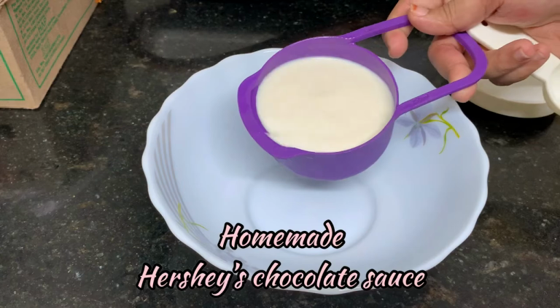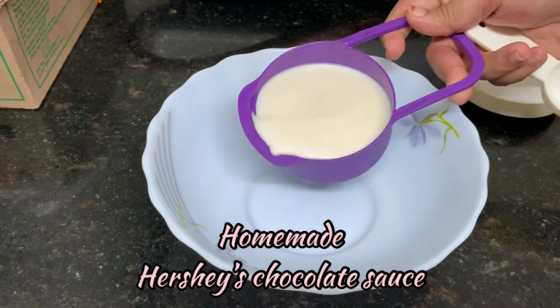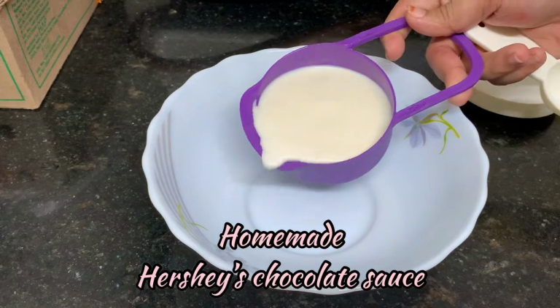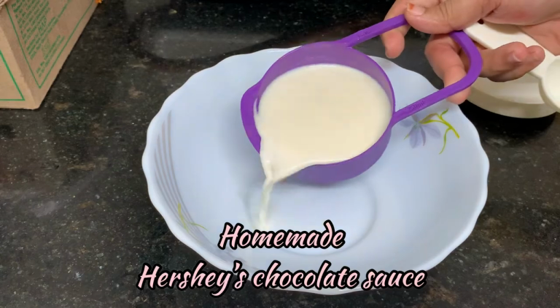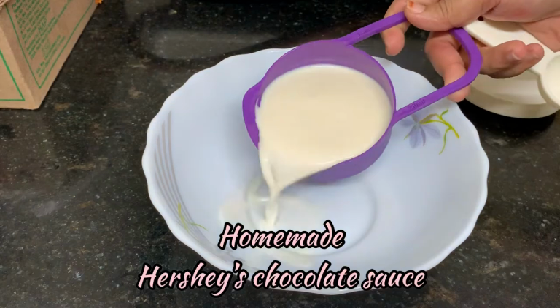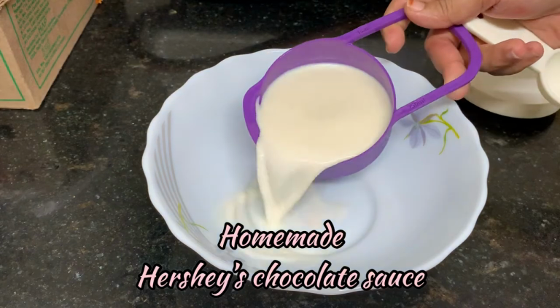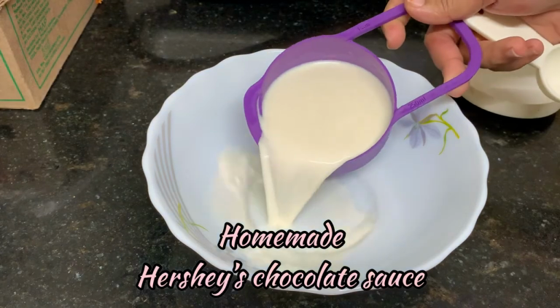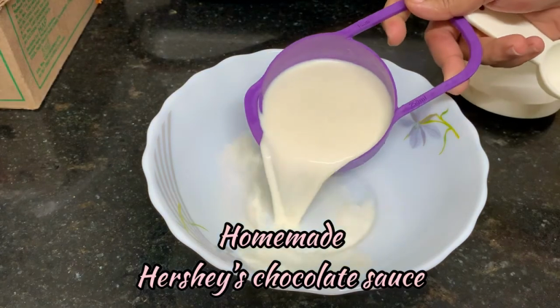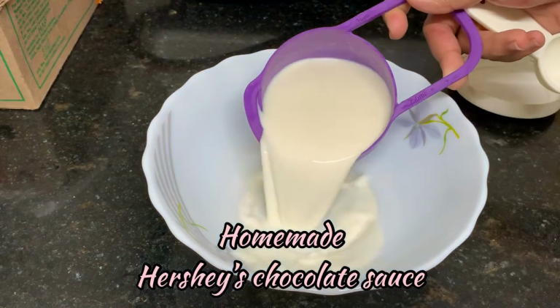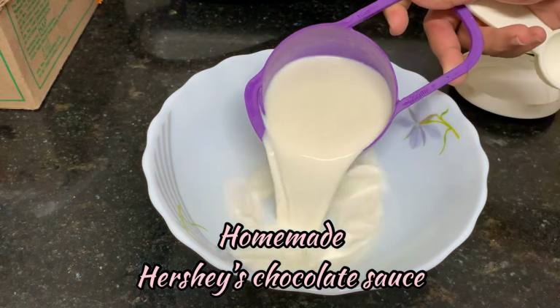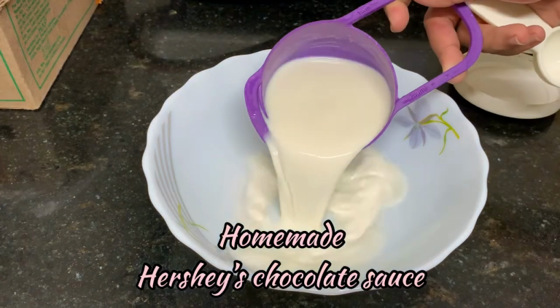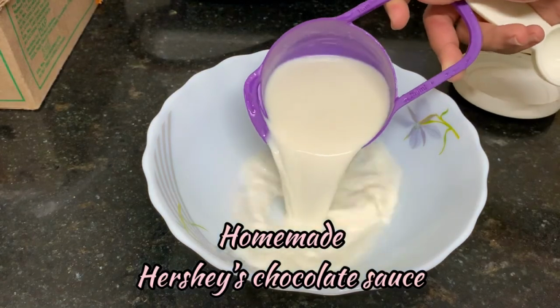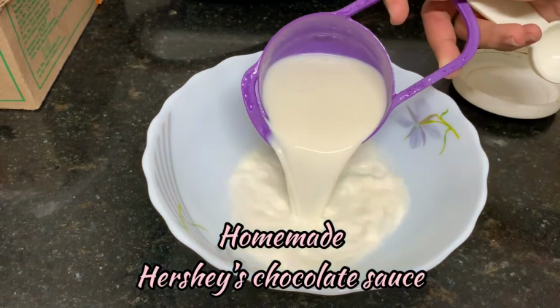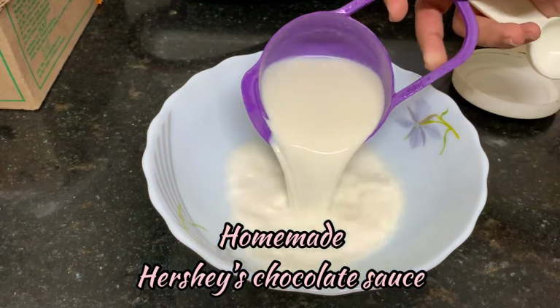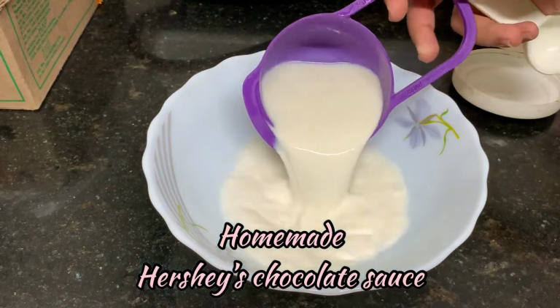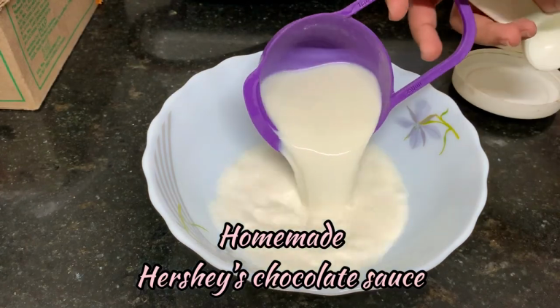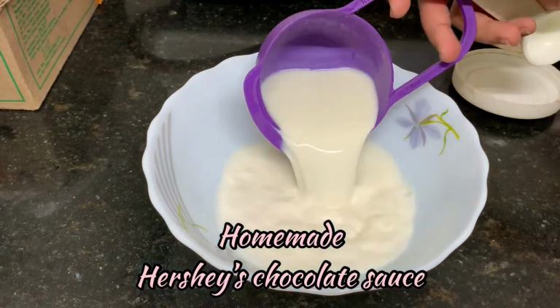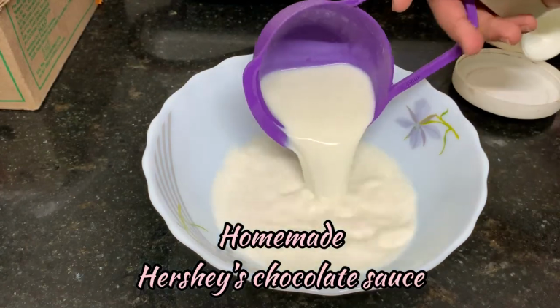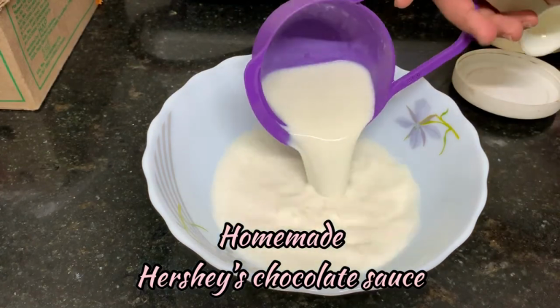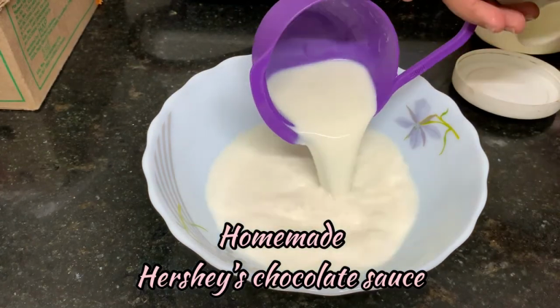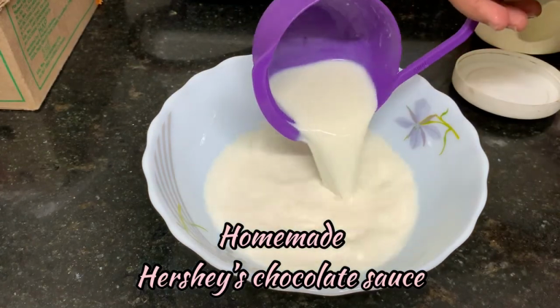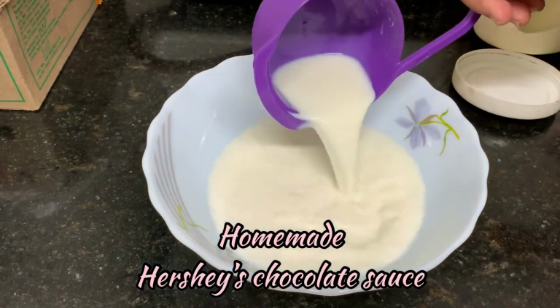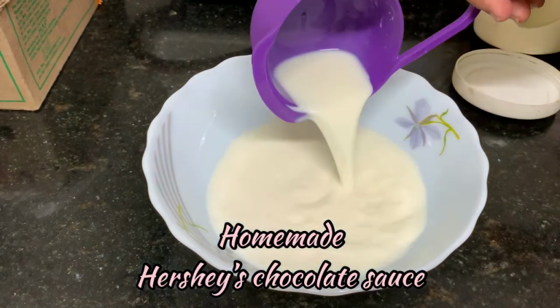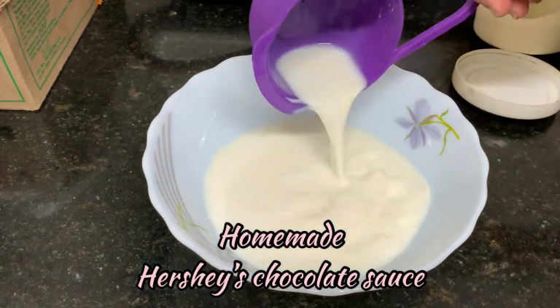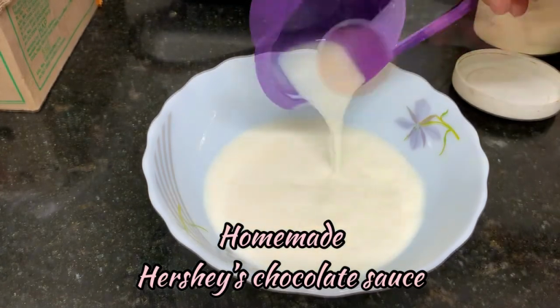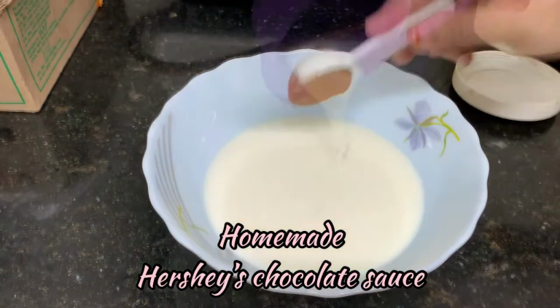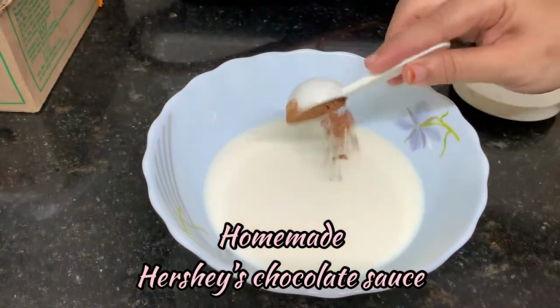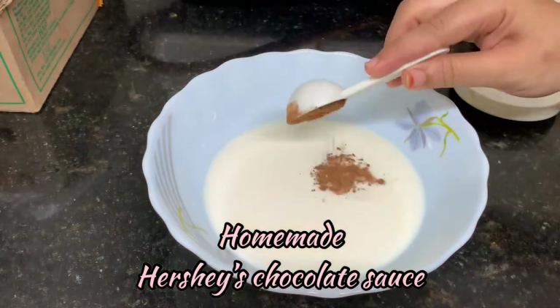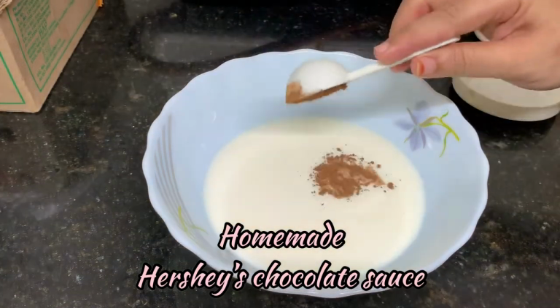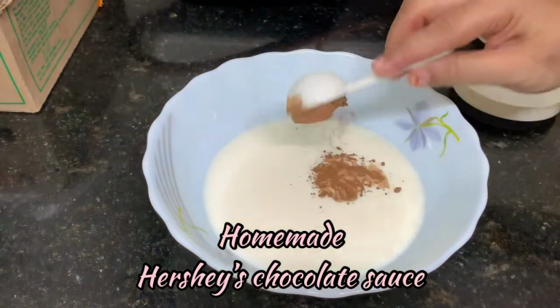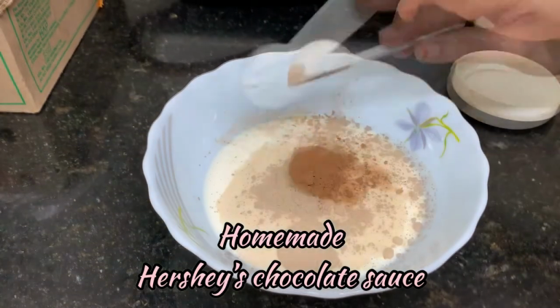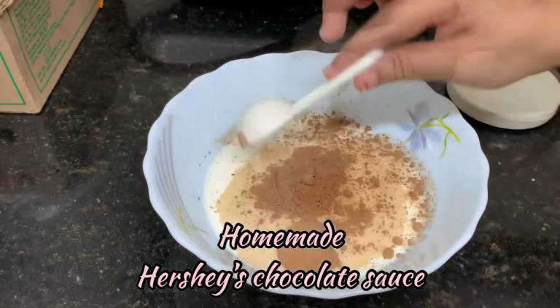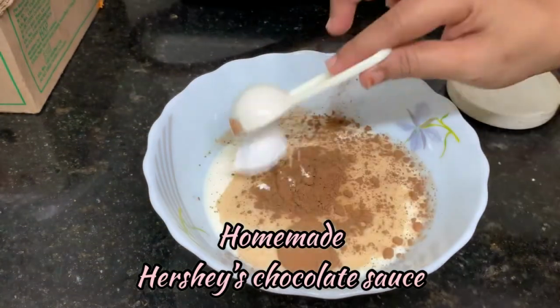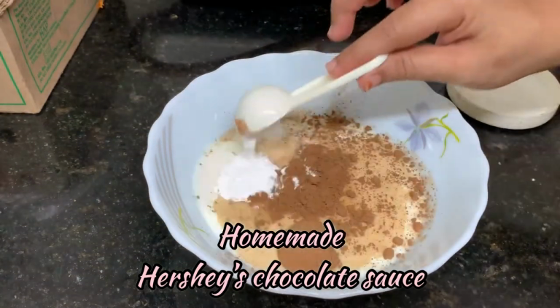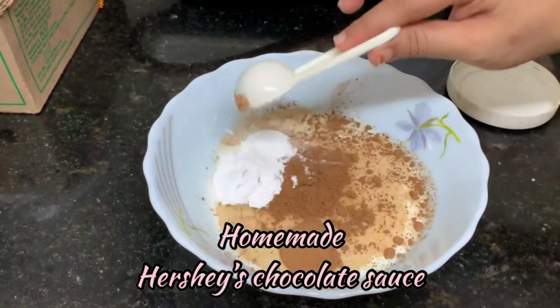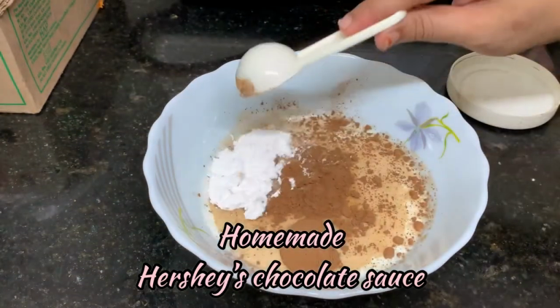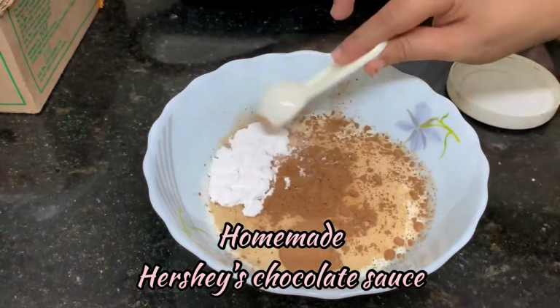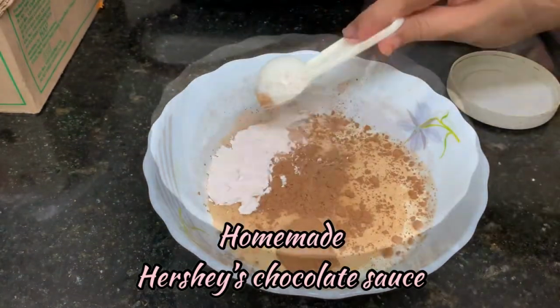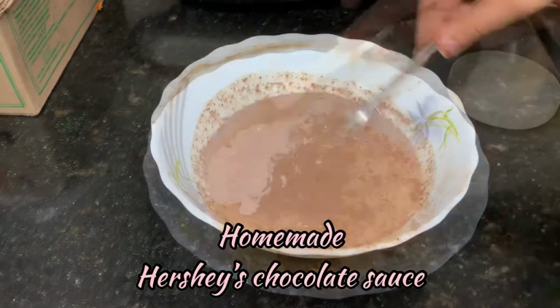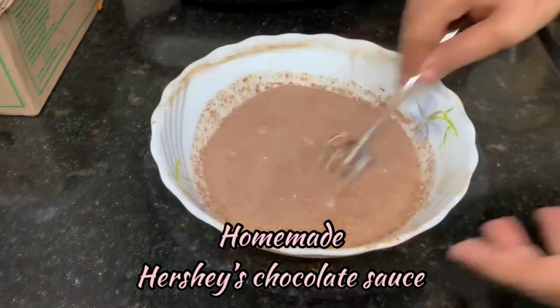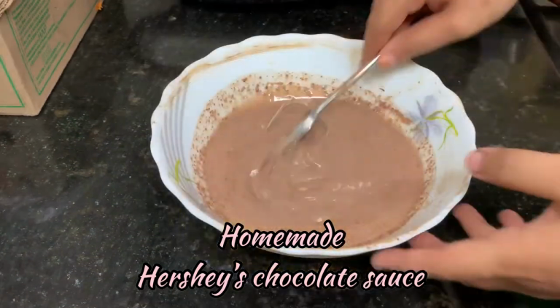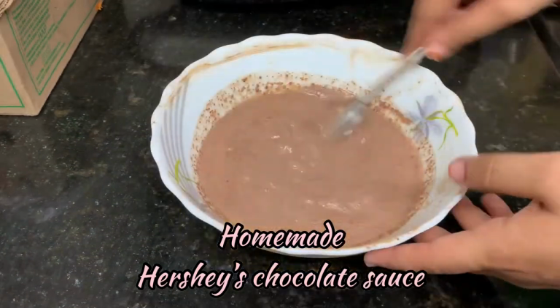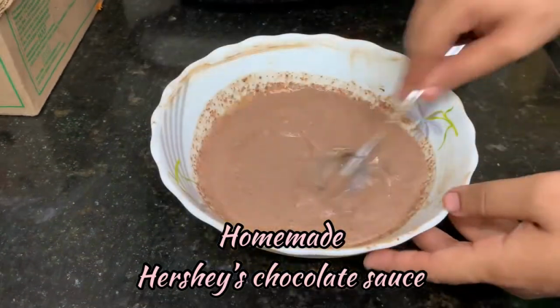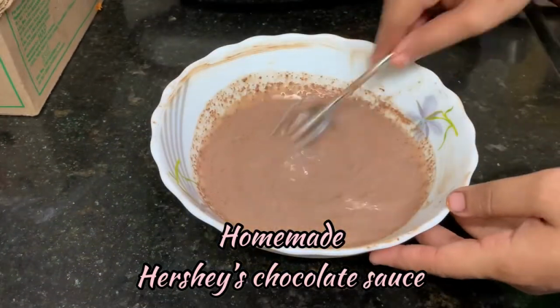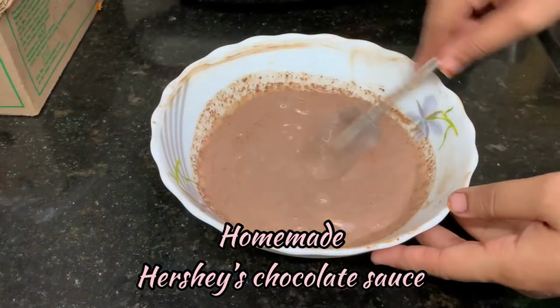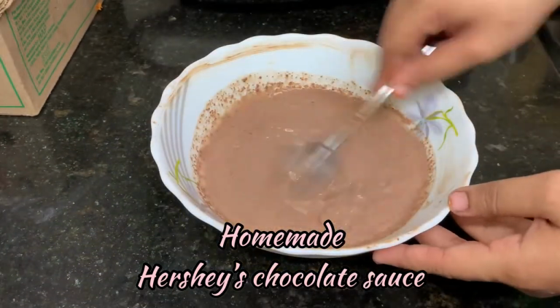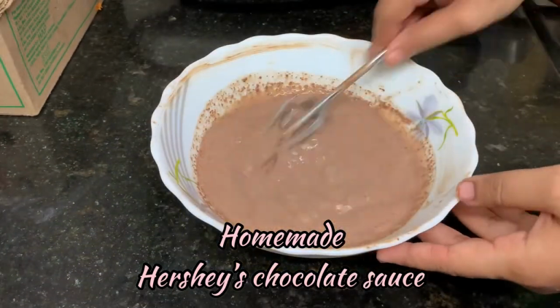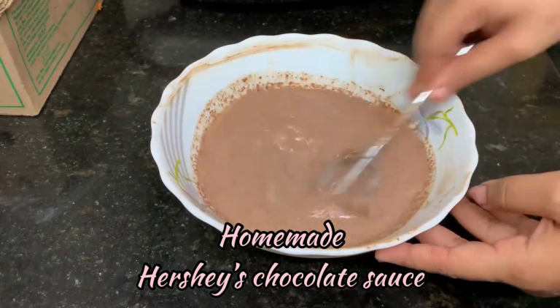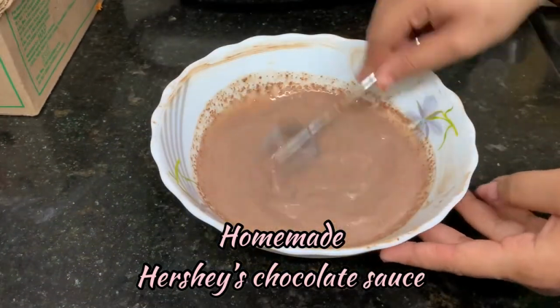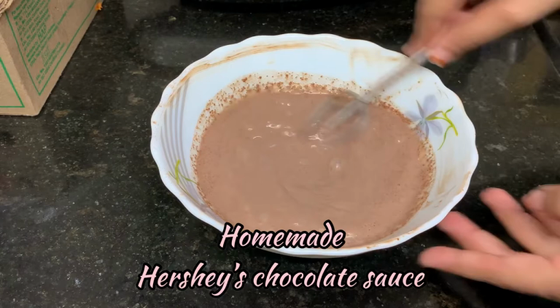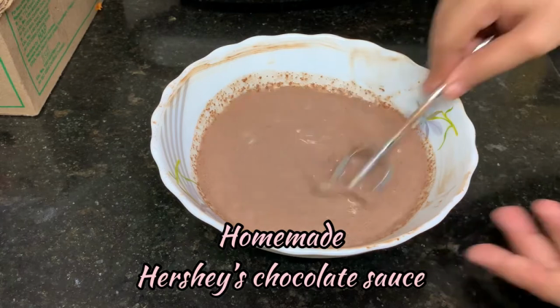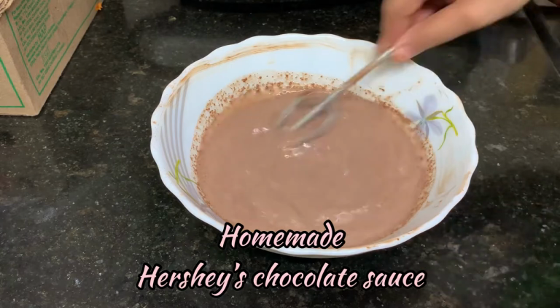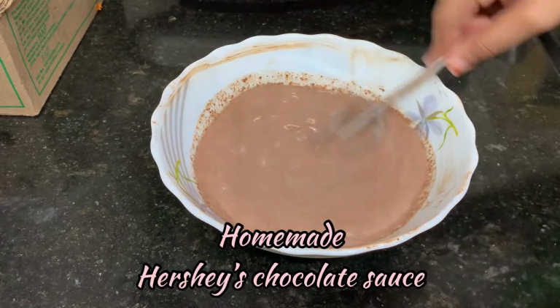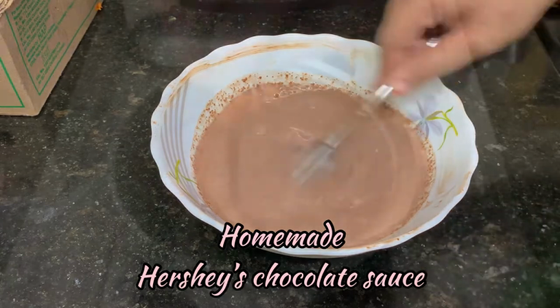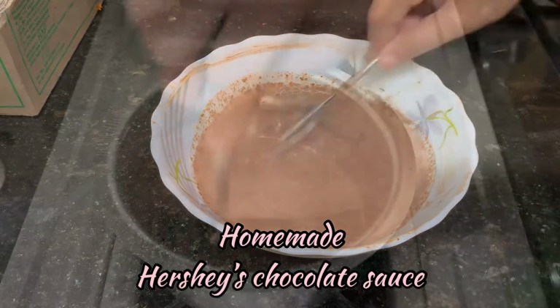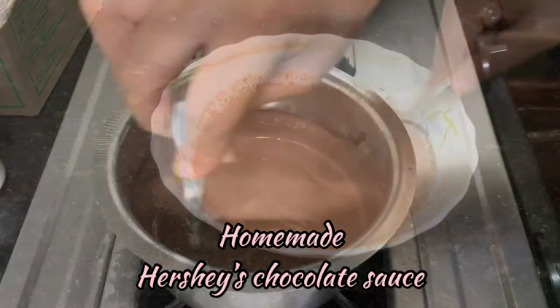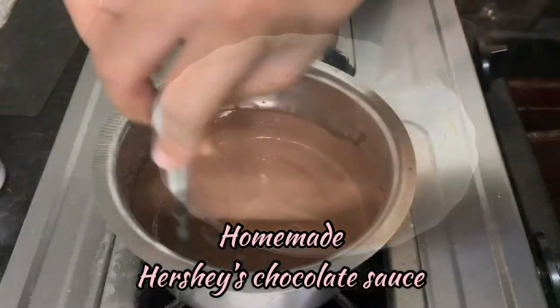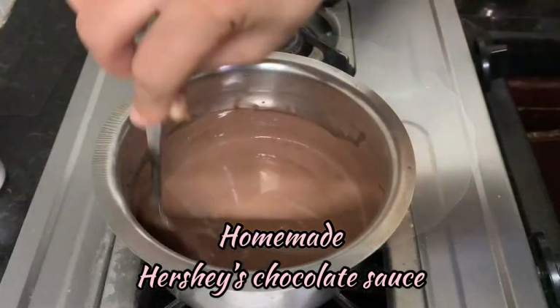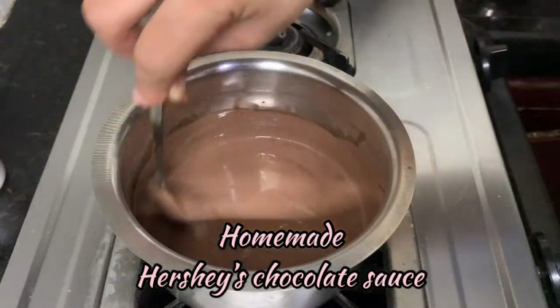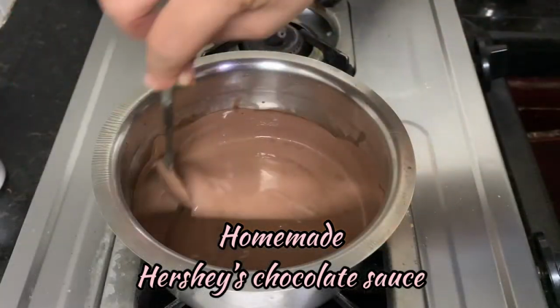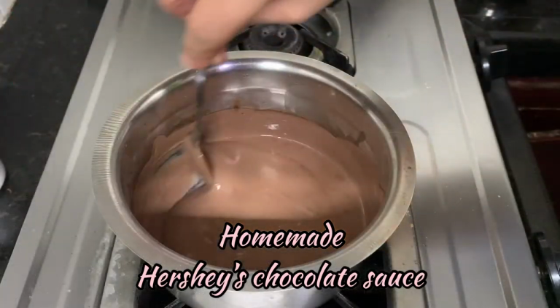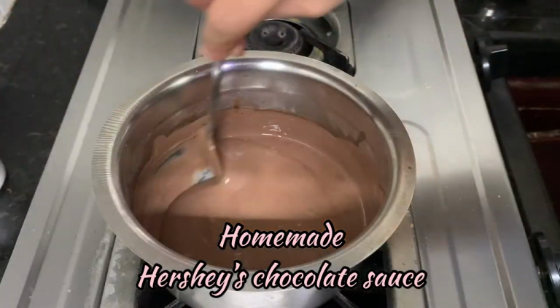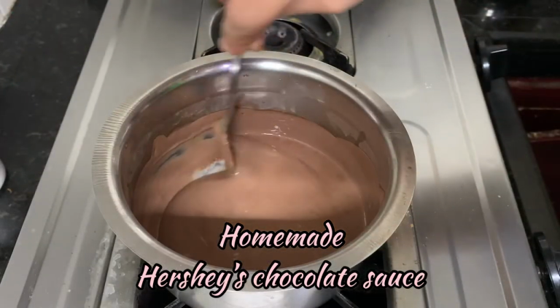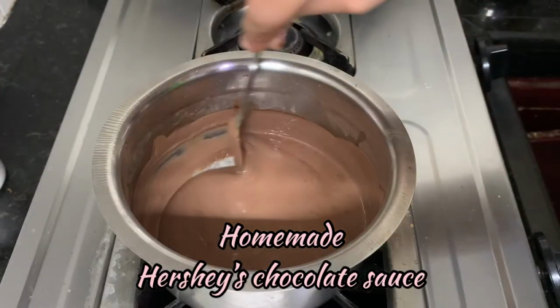Hello viewers! Welcome back to my channel. I am going to add Hershey's chocolate sauce. Let's see how it is done.